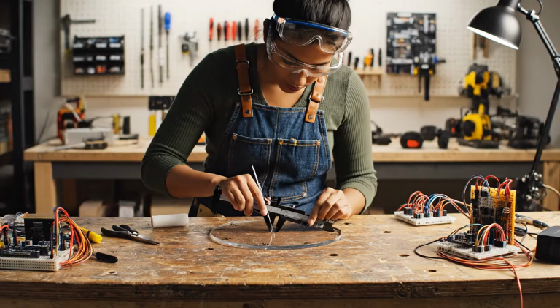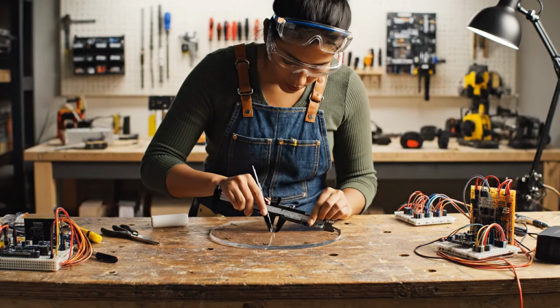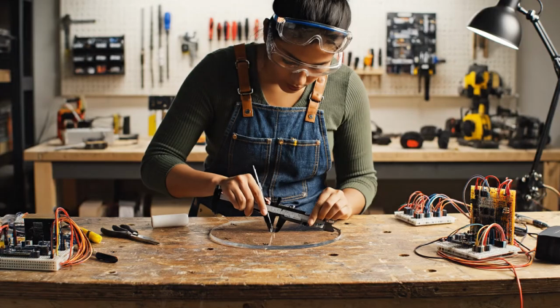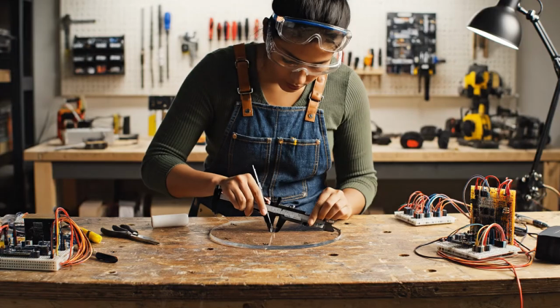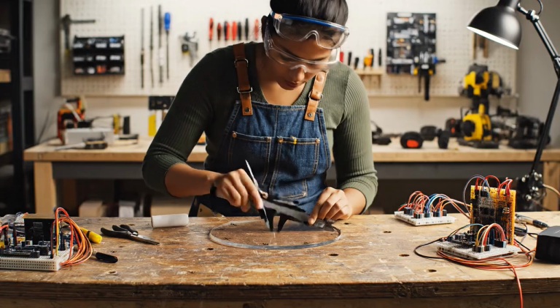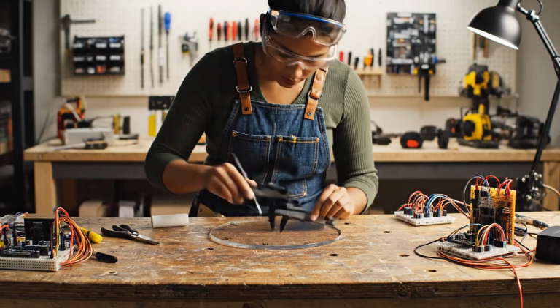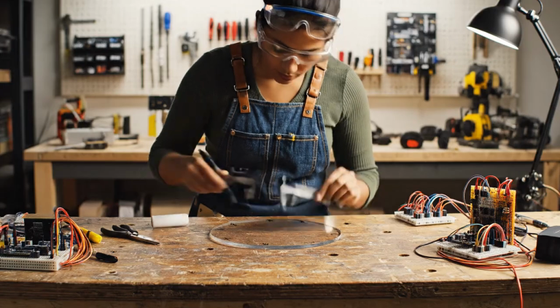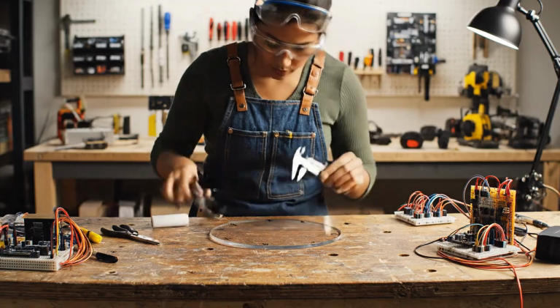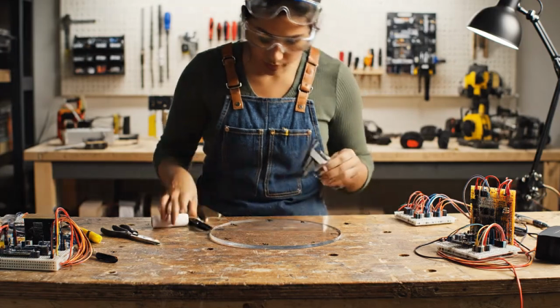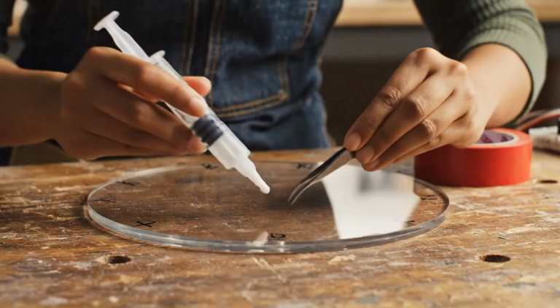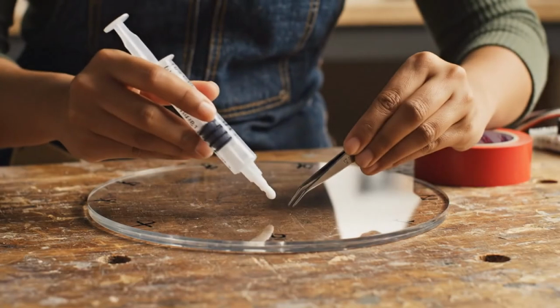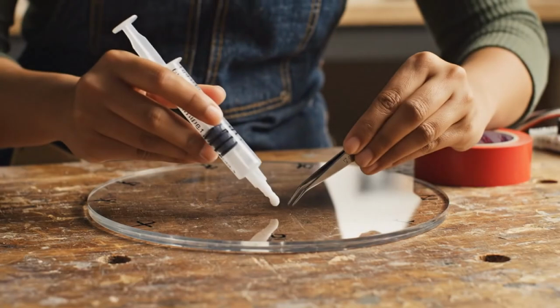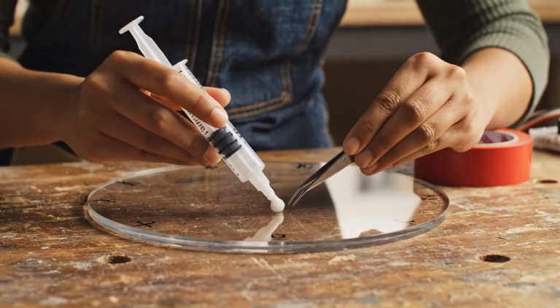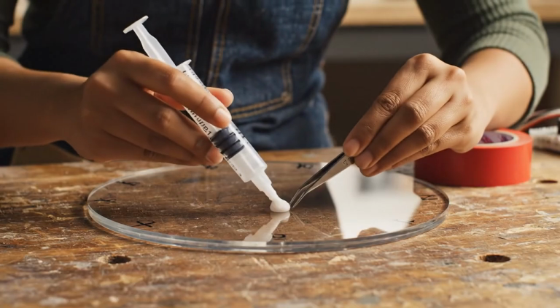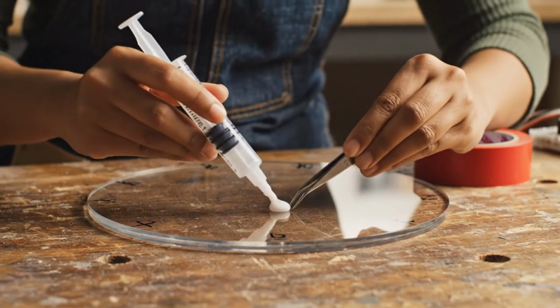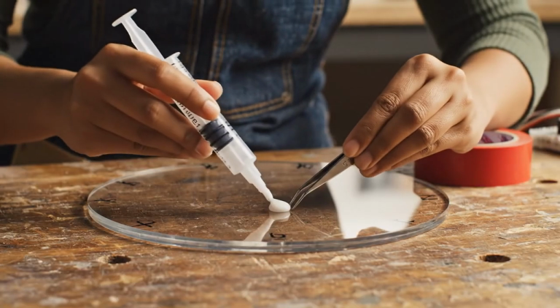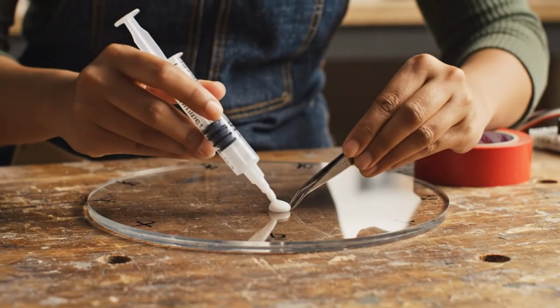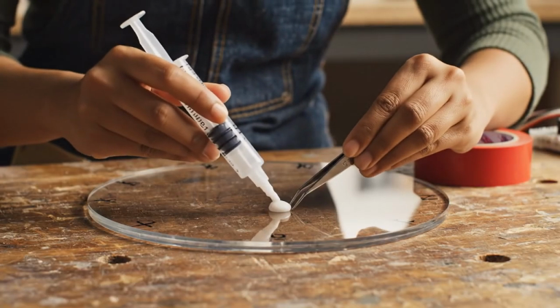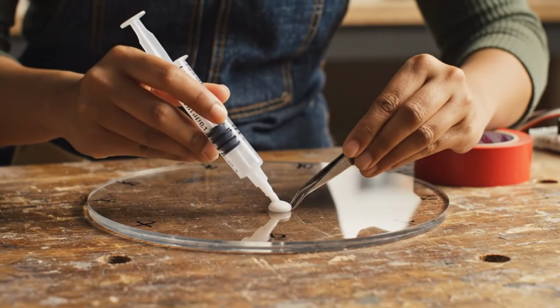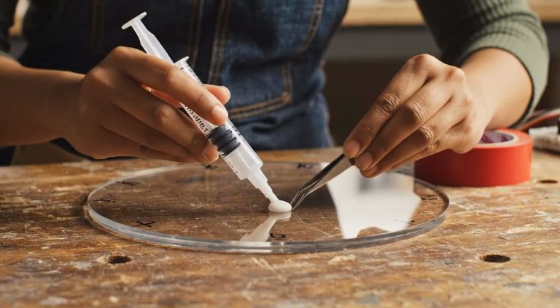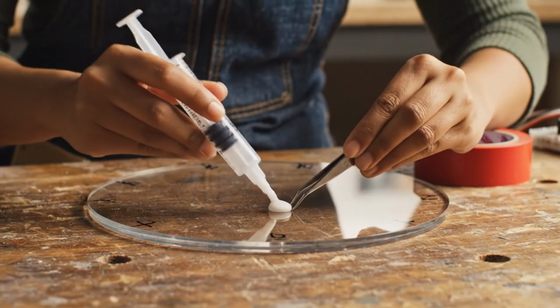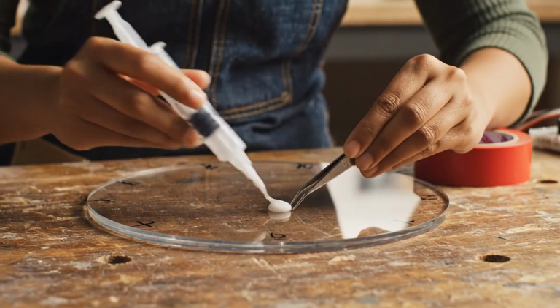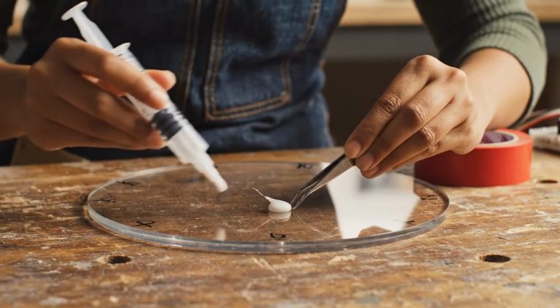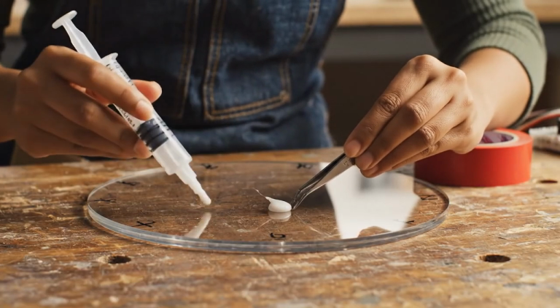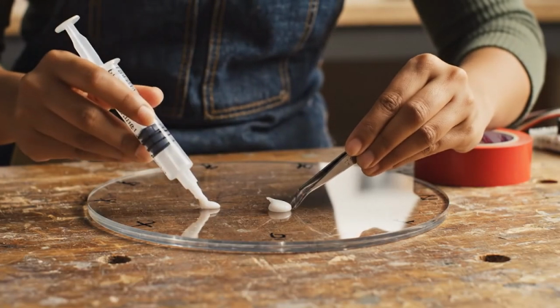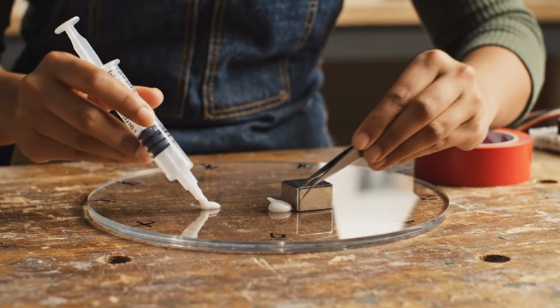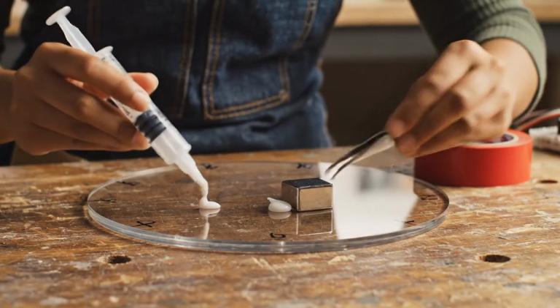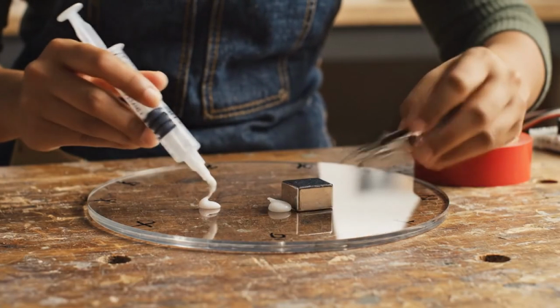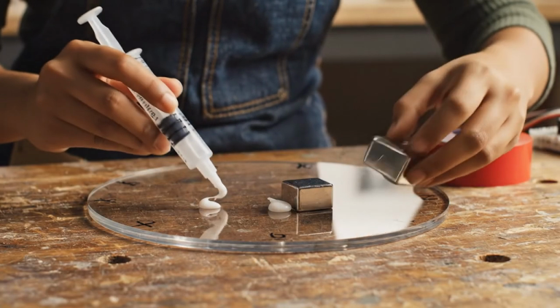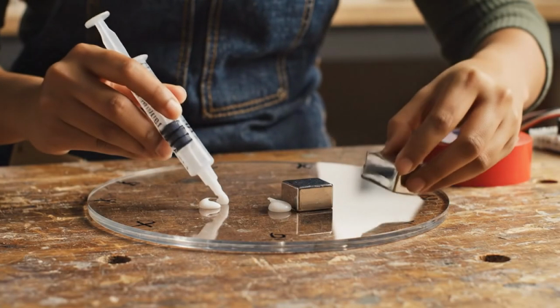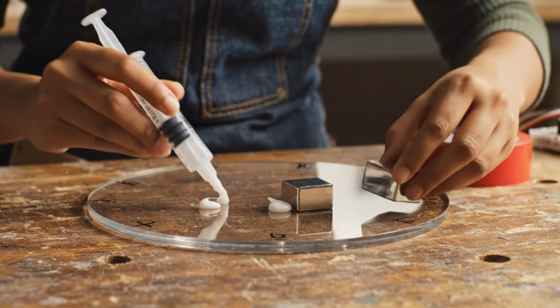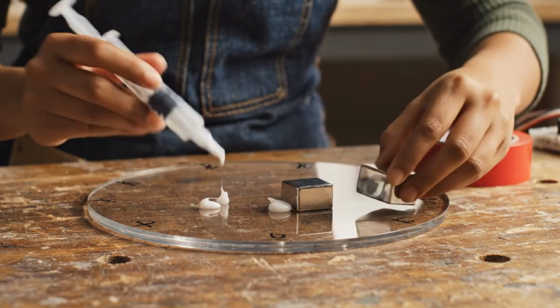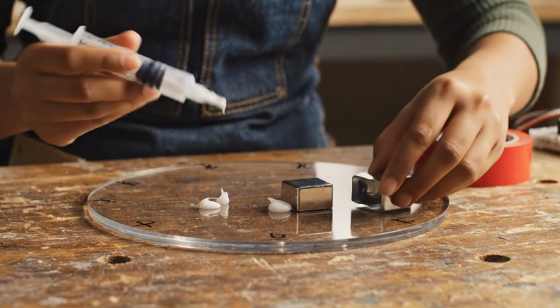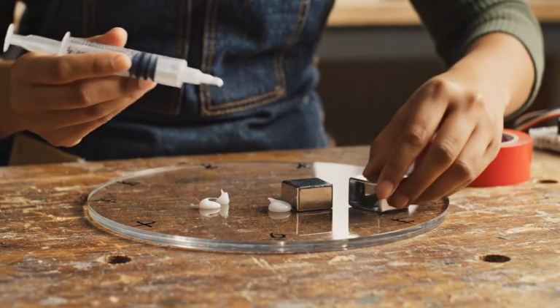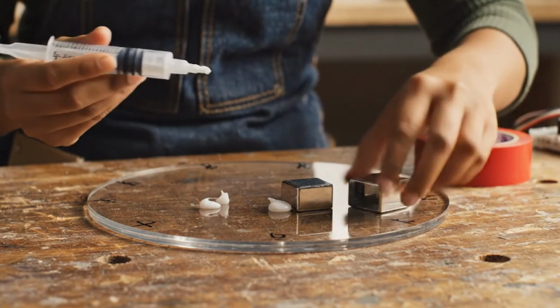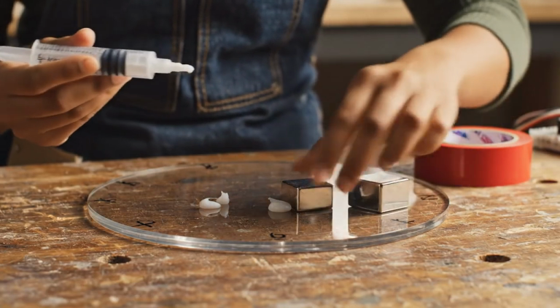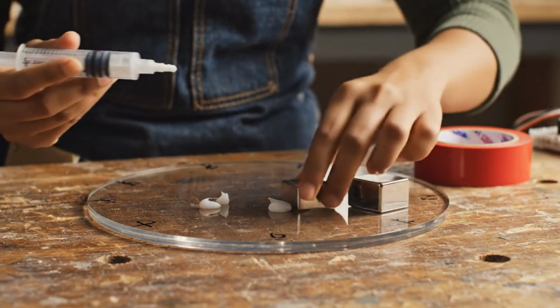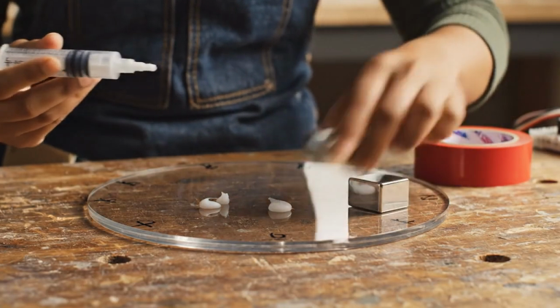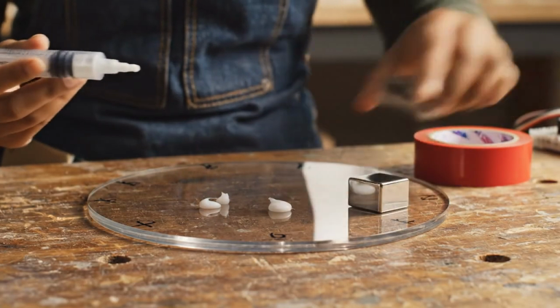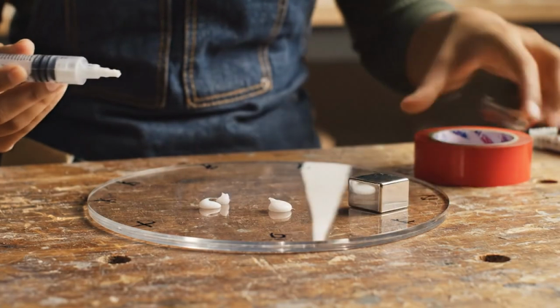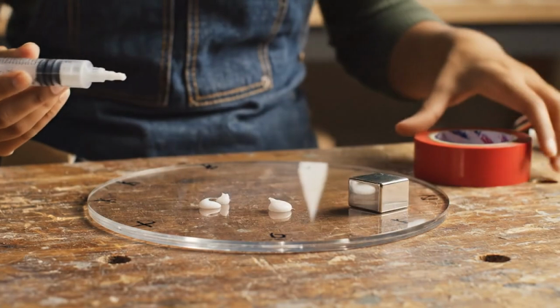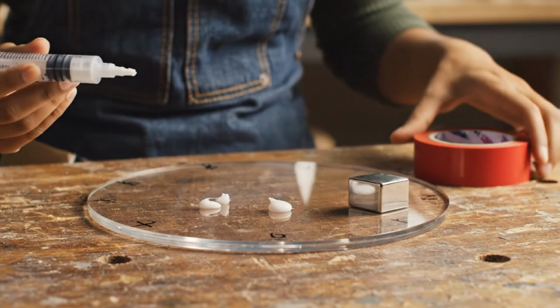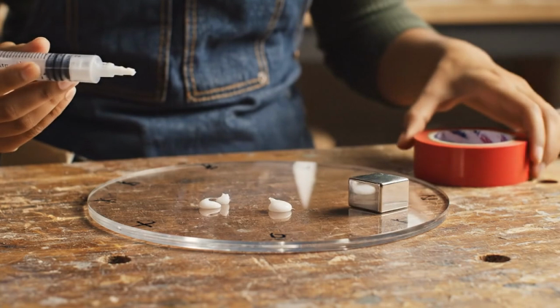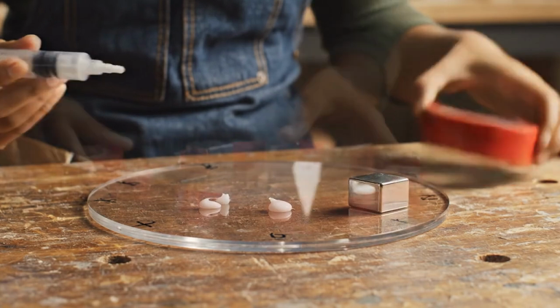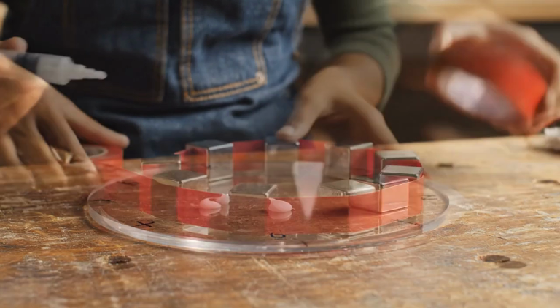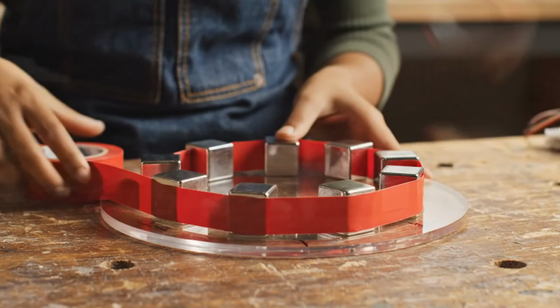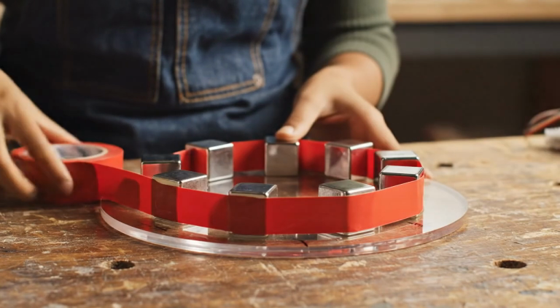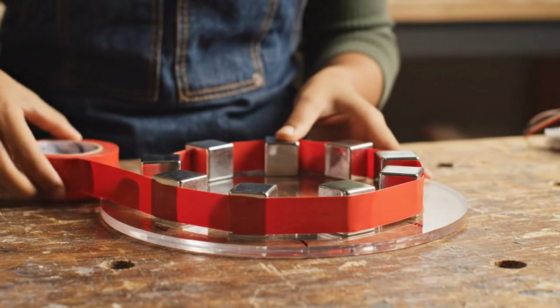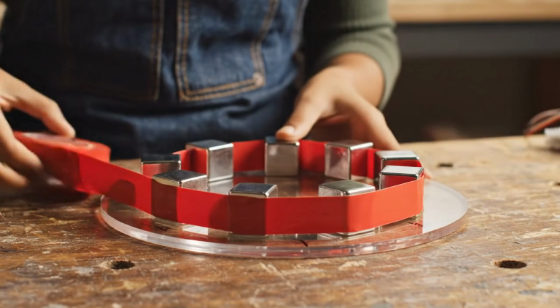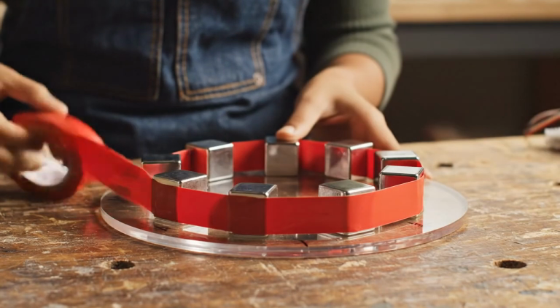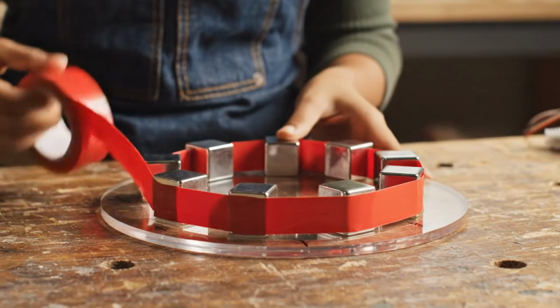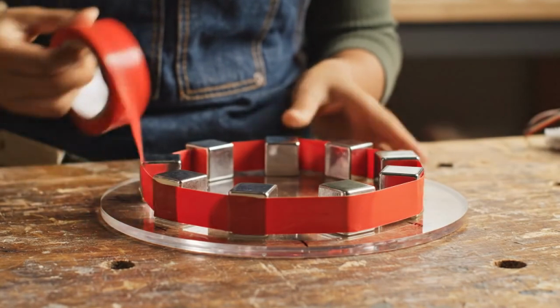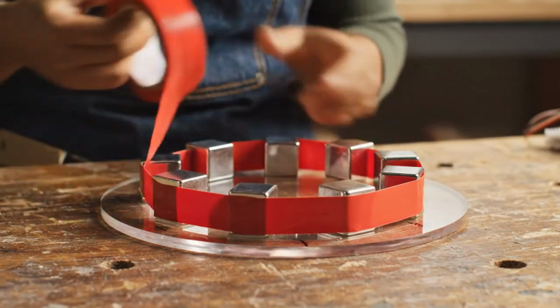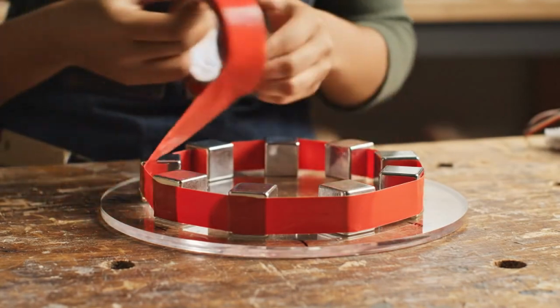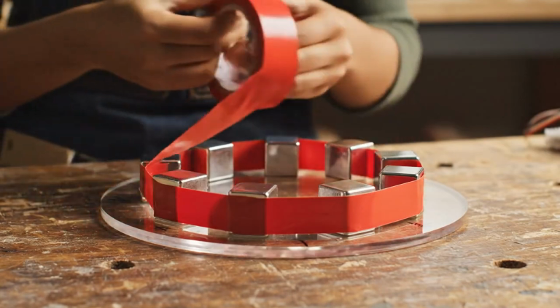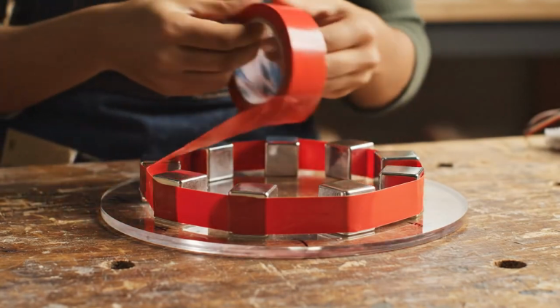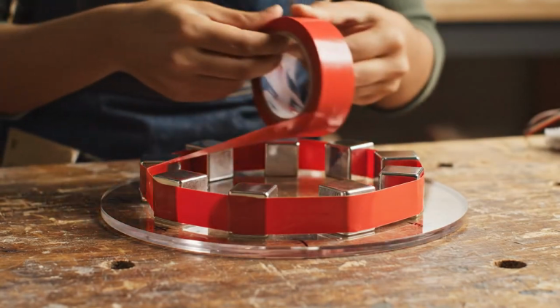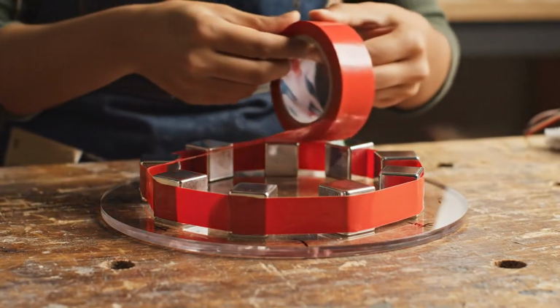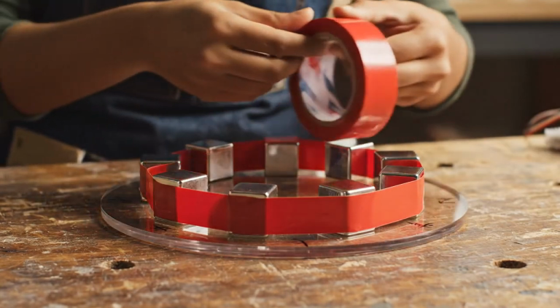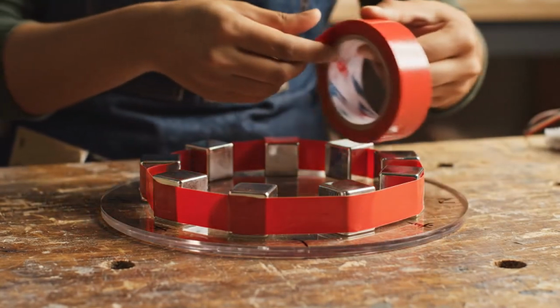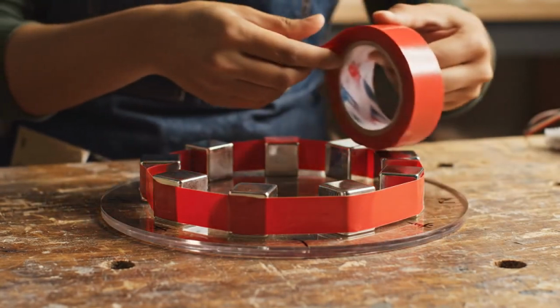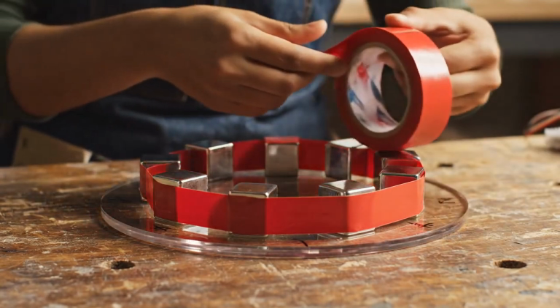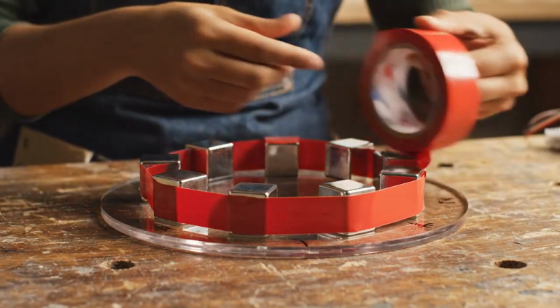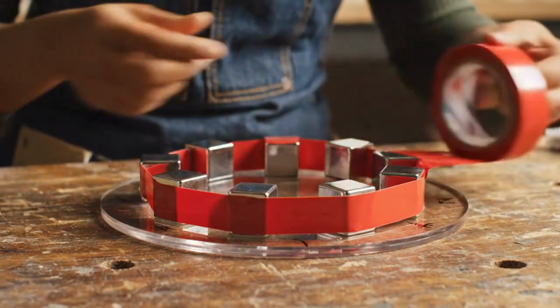Mark six spots evenly along the disc's rim. Attach the neodymium magnets using glue and tape, alternating north and south poles.